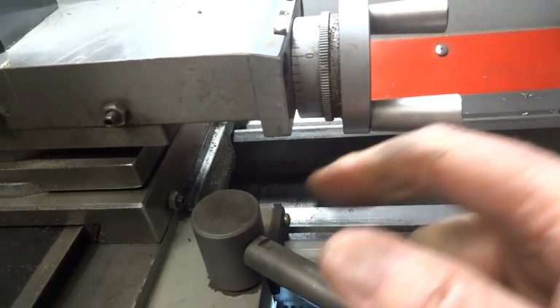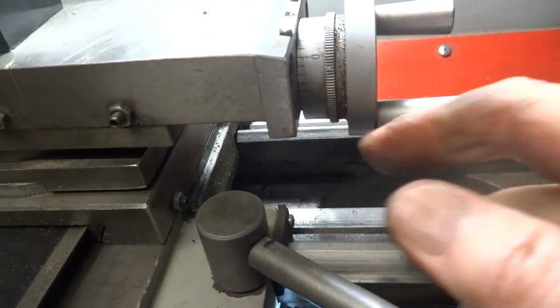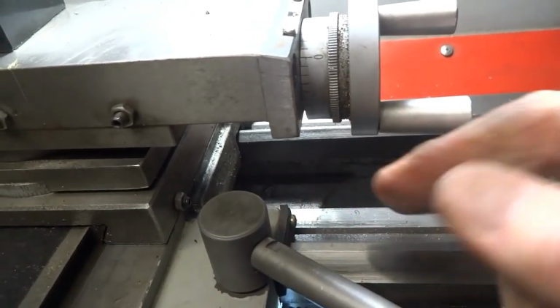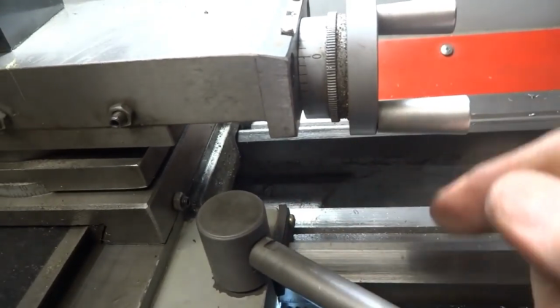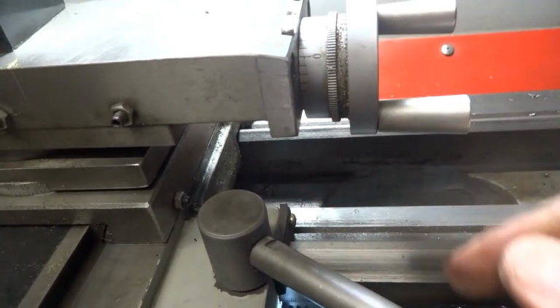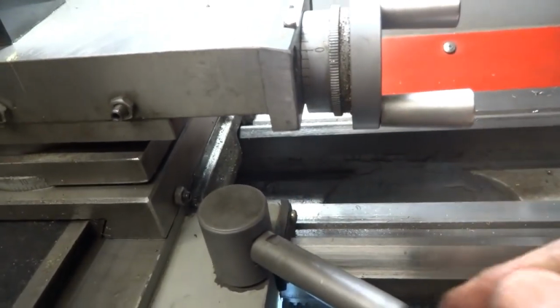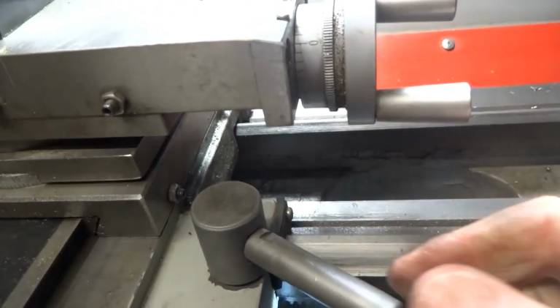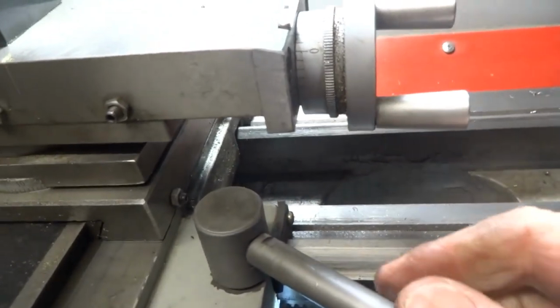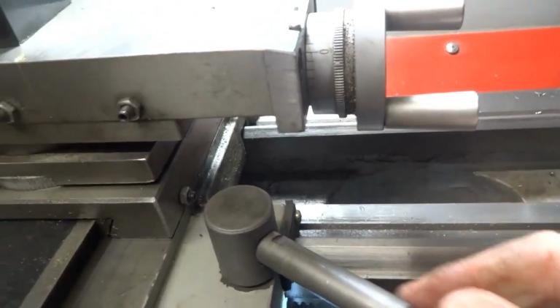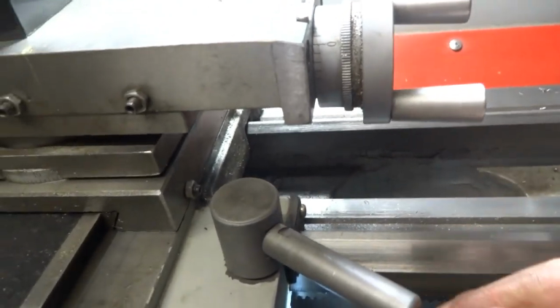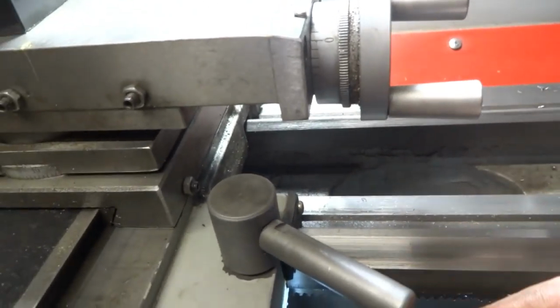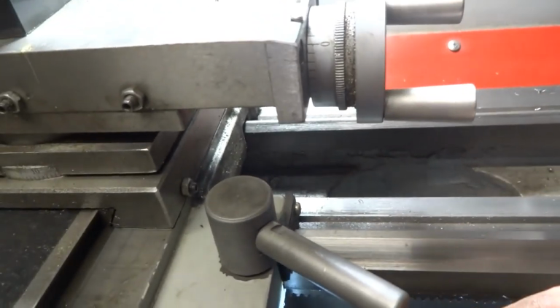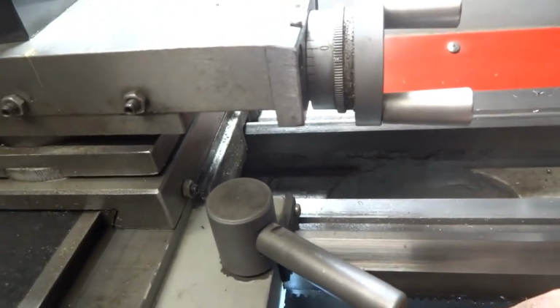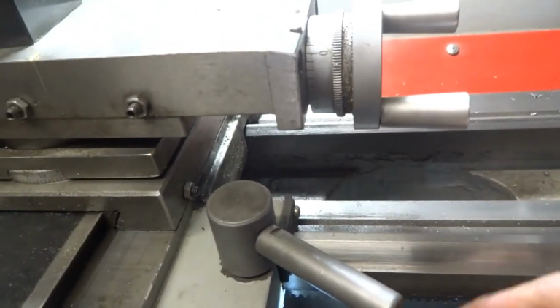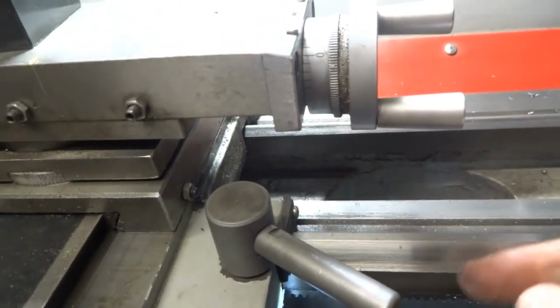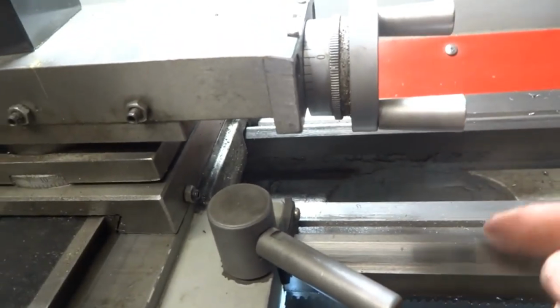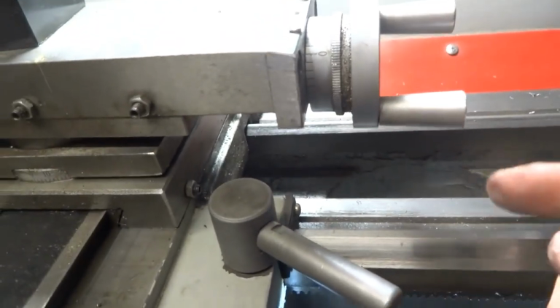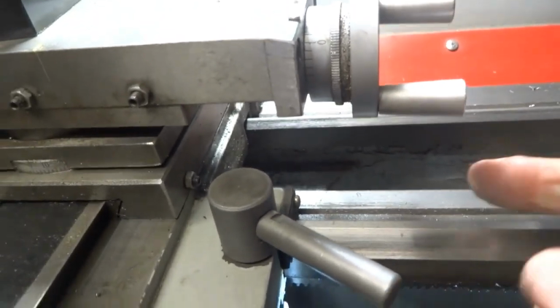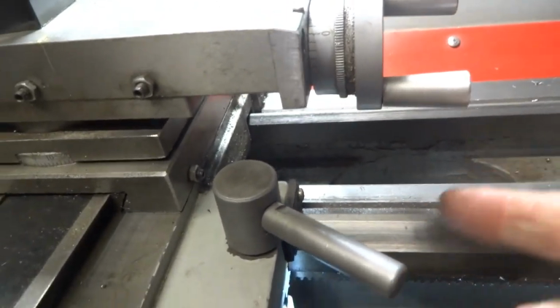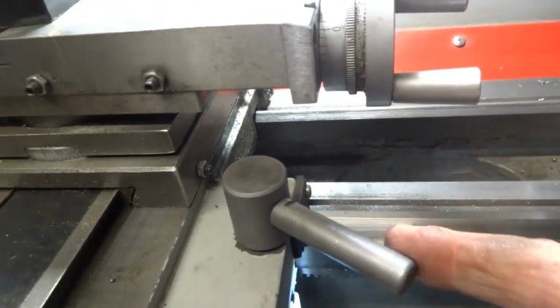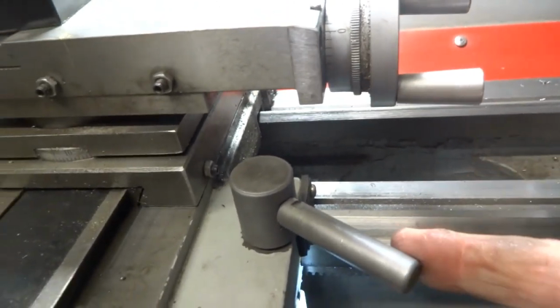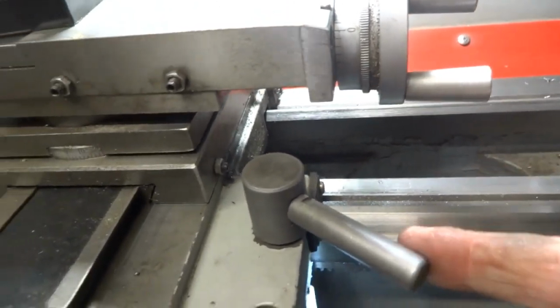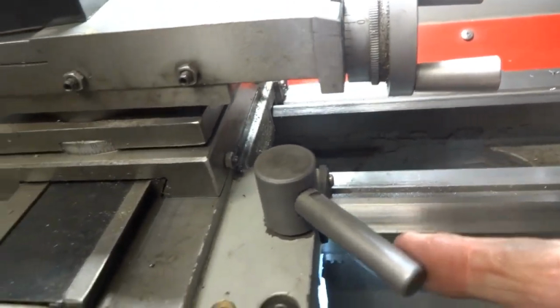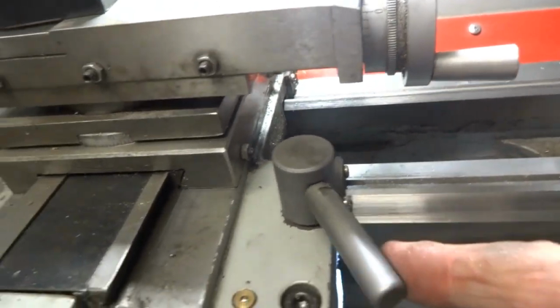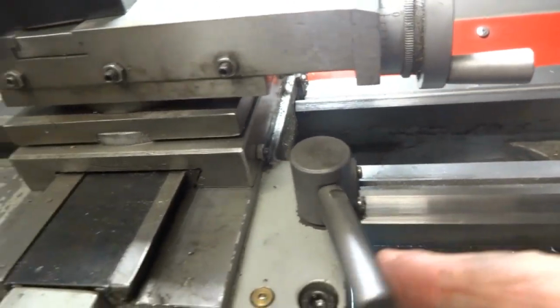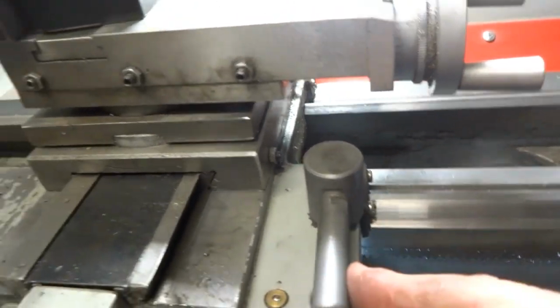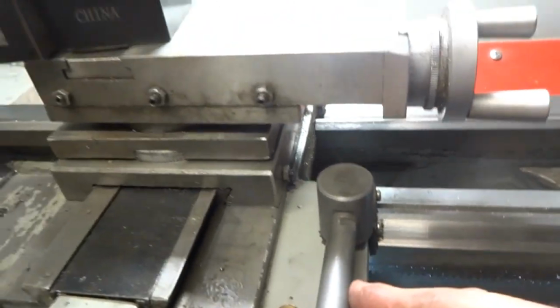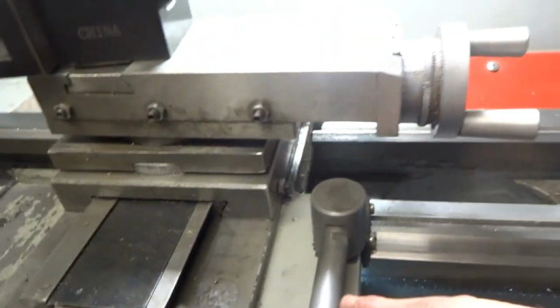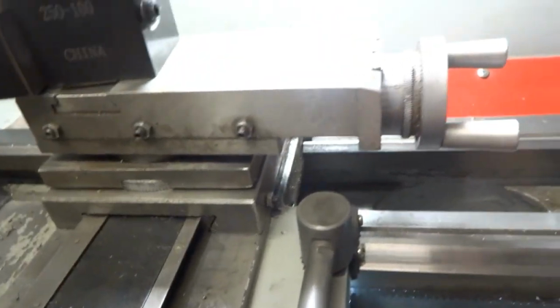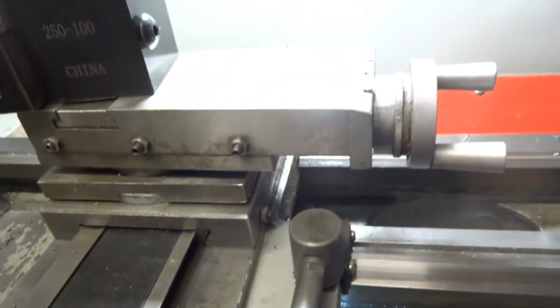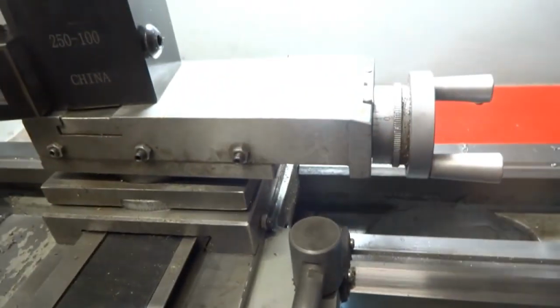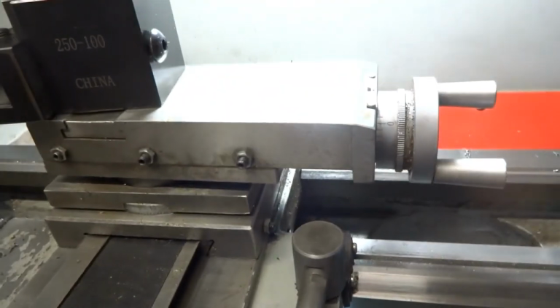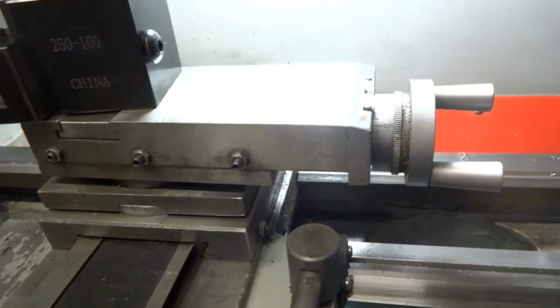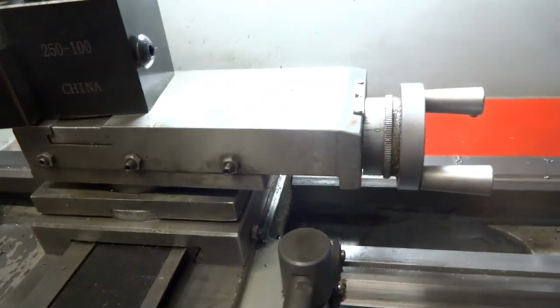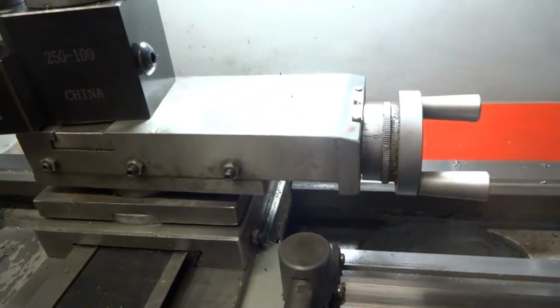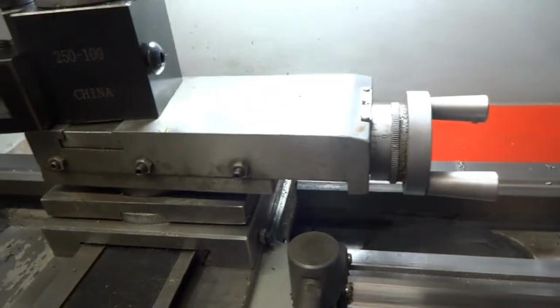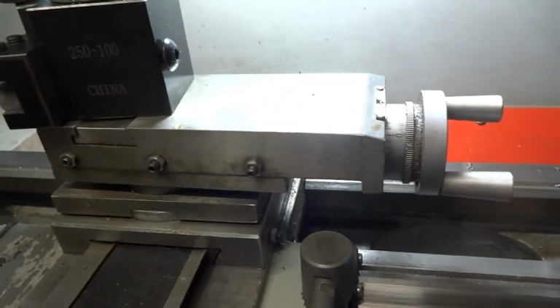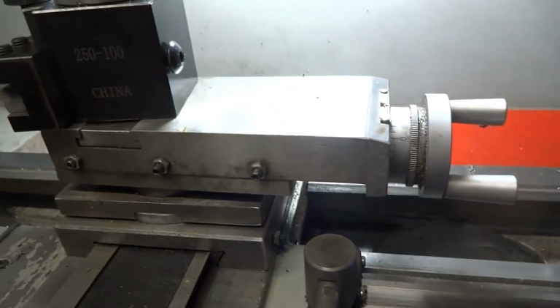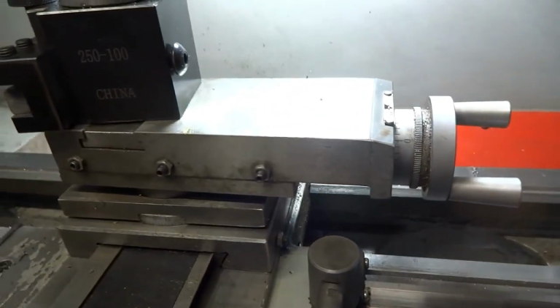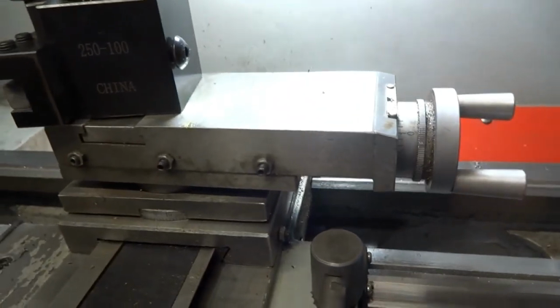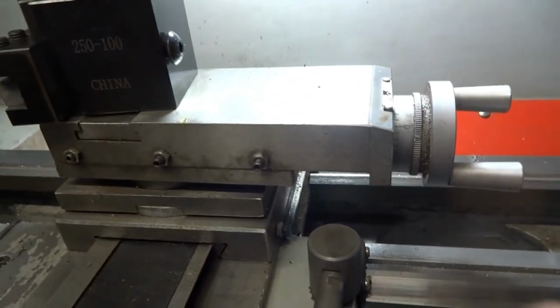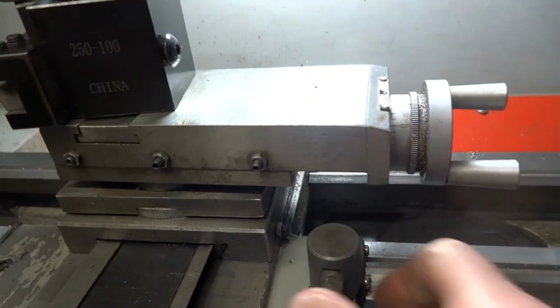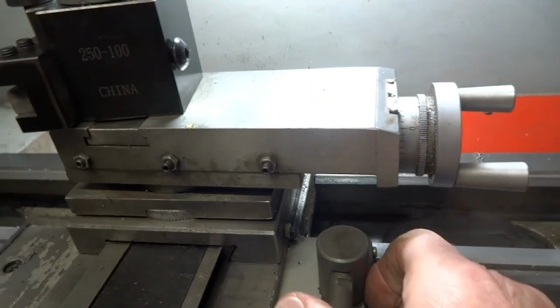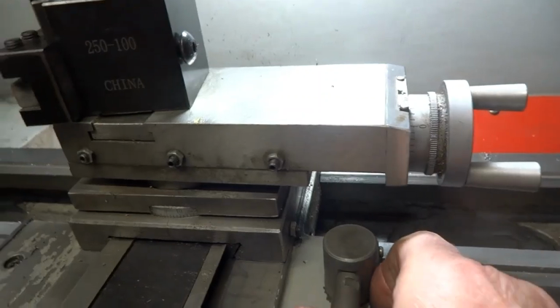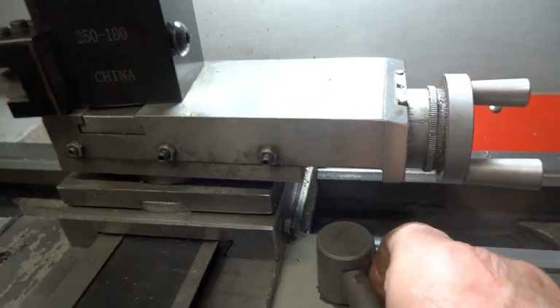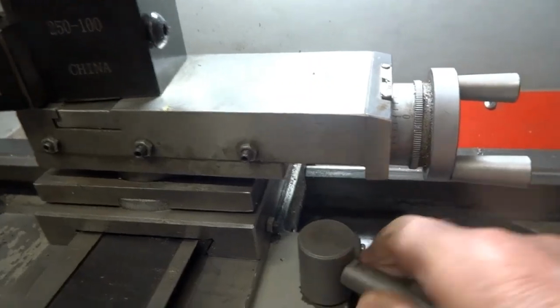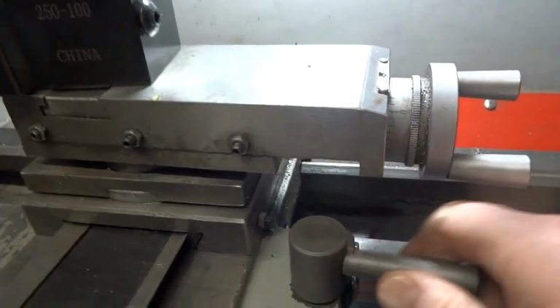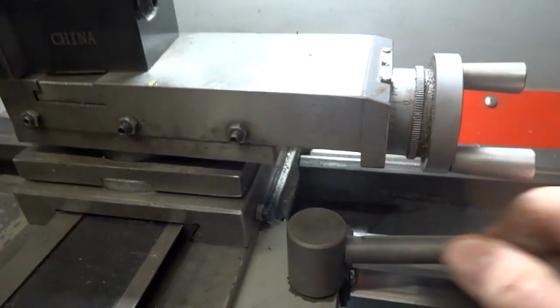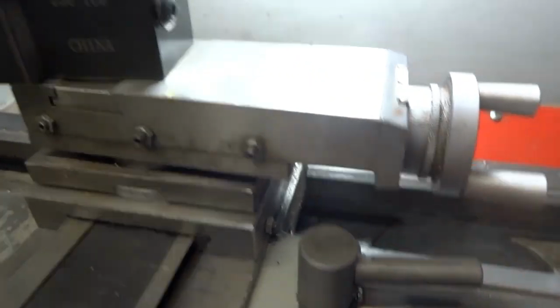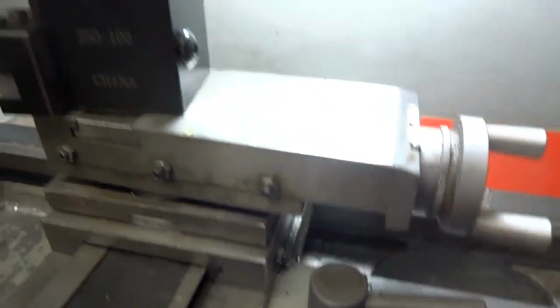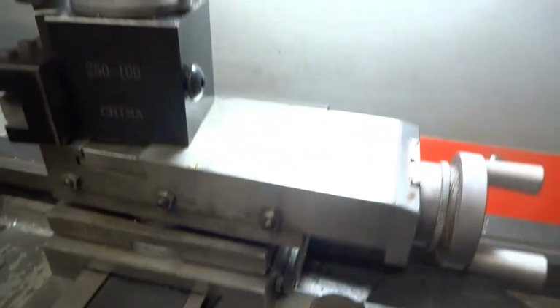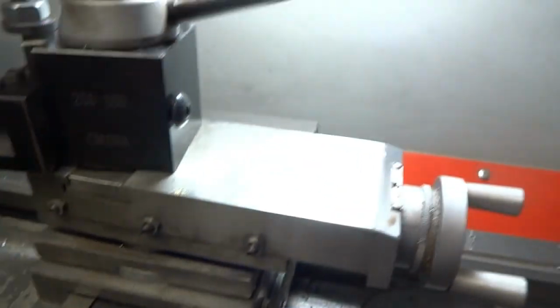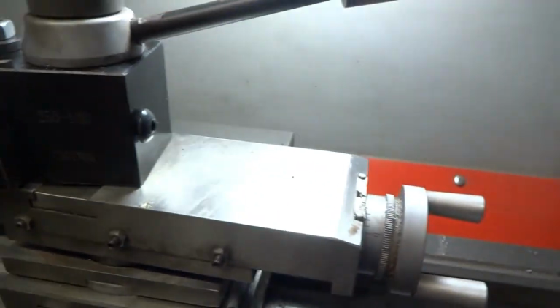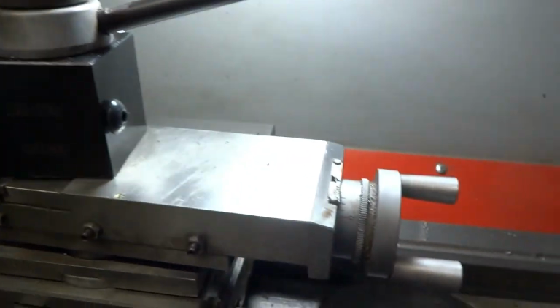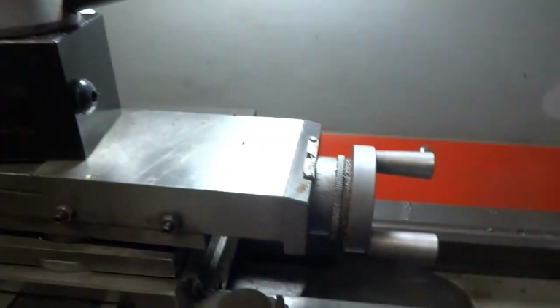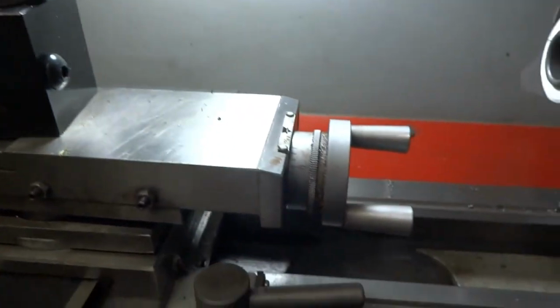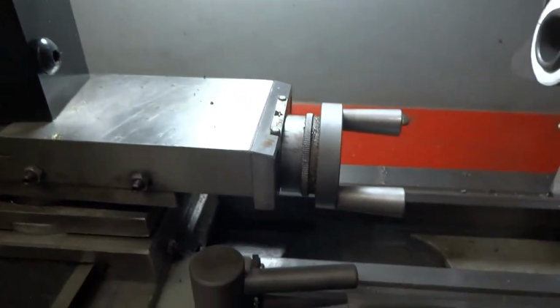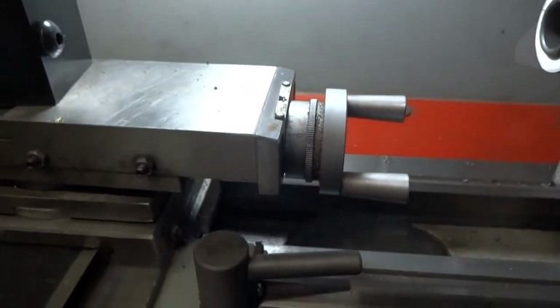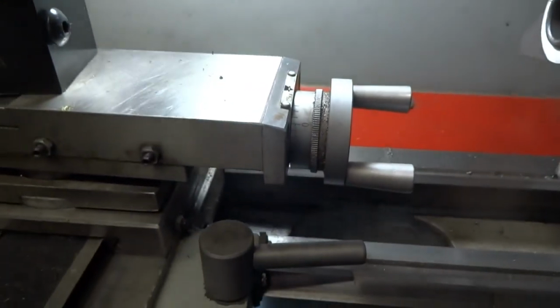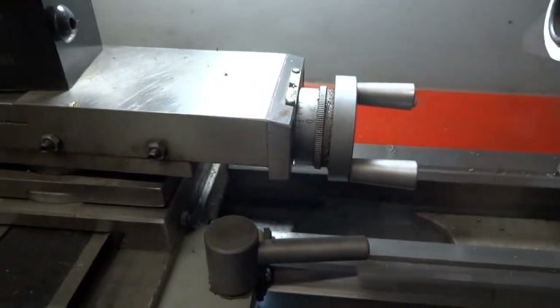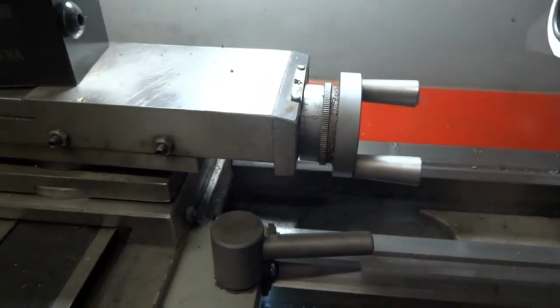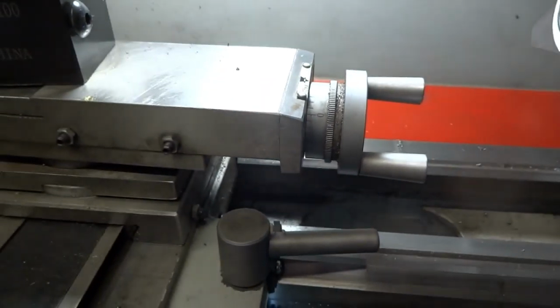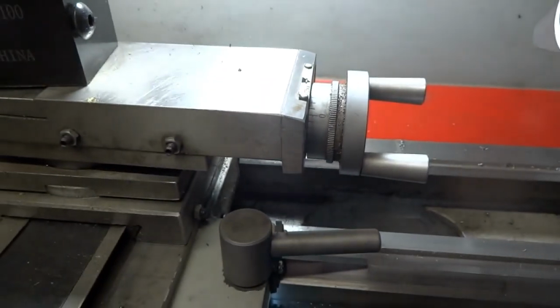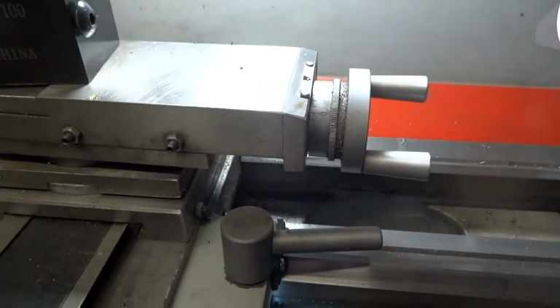Carriage lock now just goes like that and you're locked, or like this and you're not.